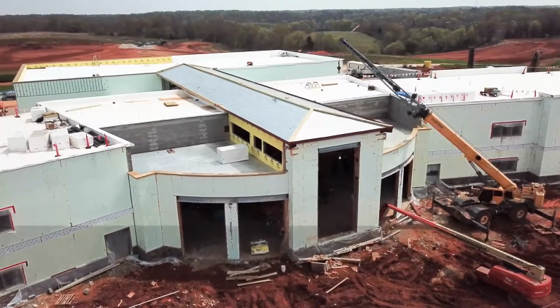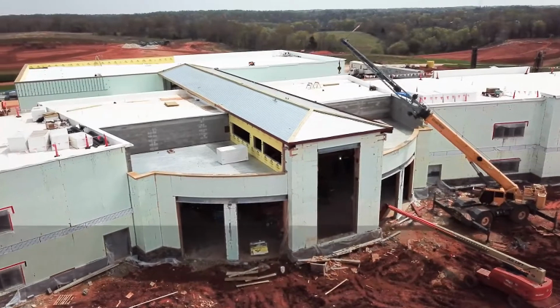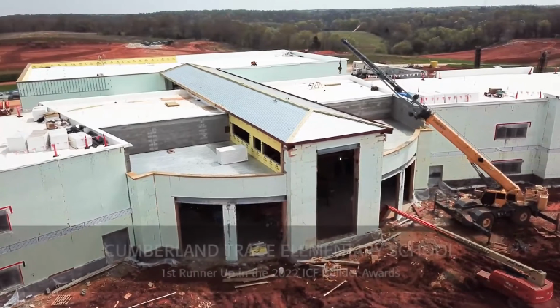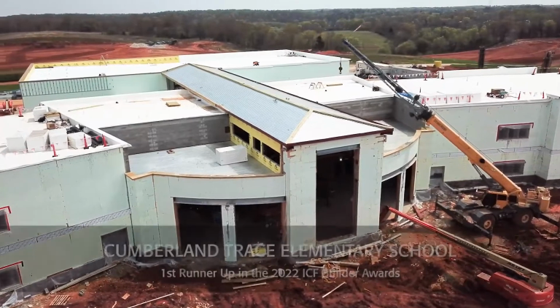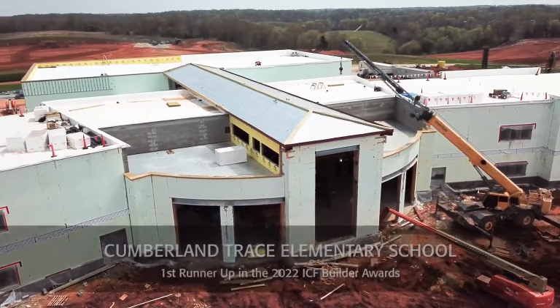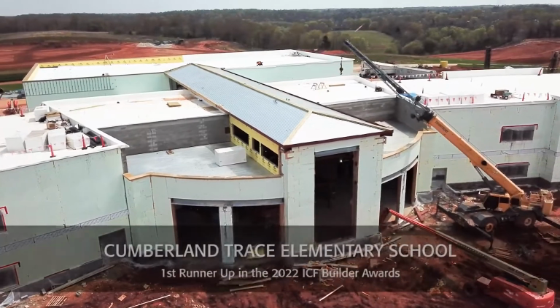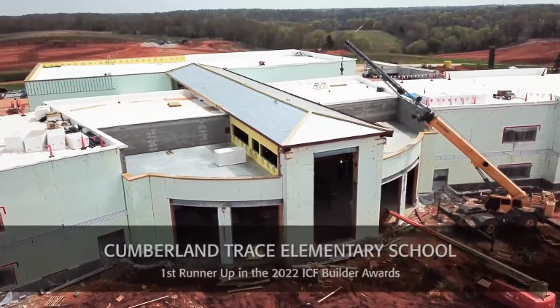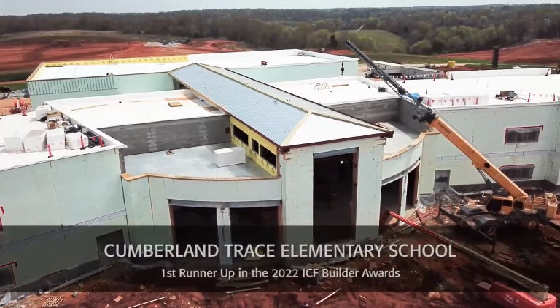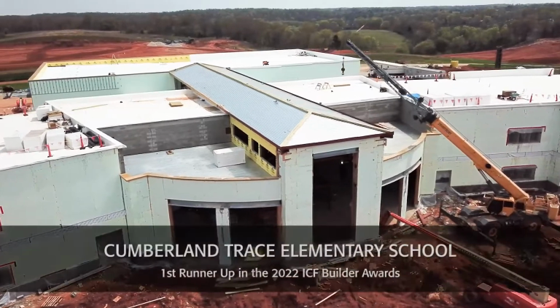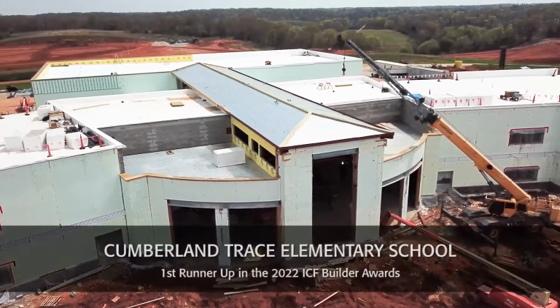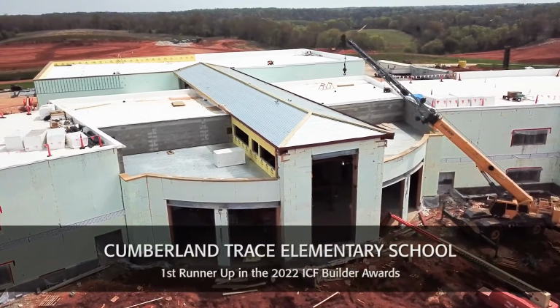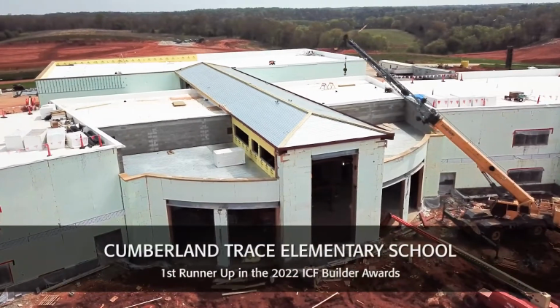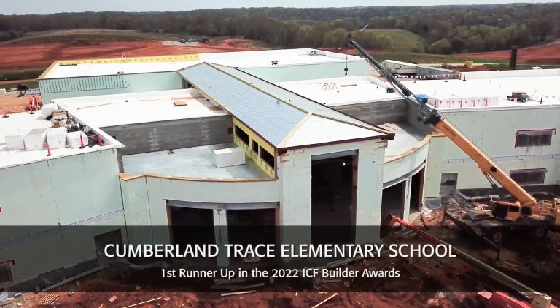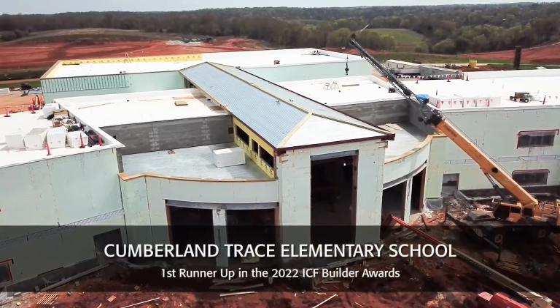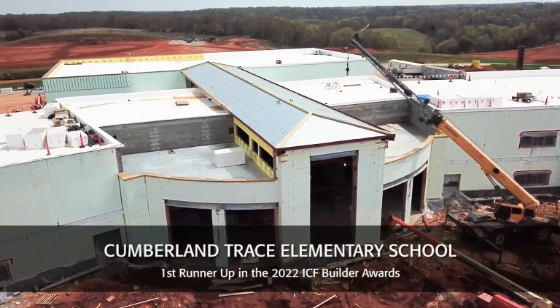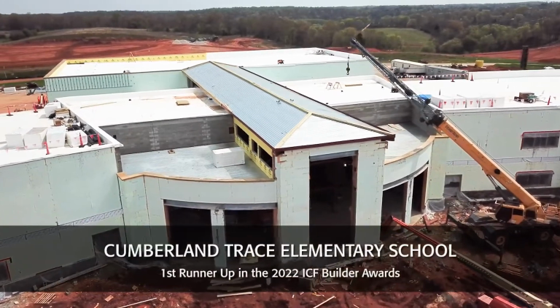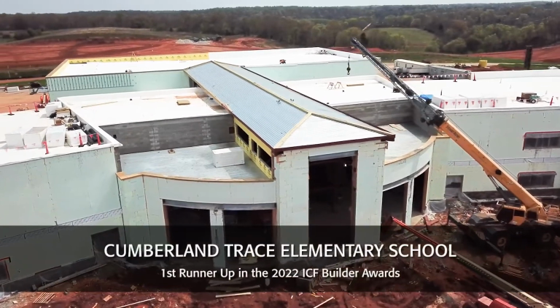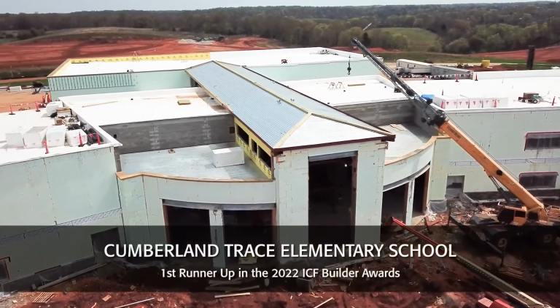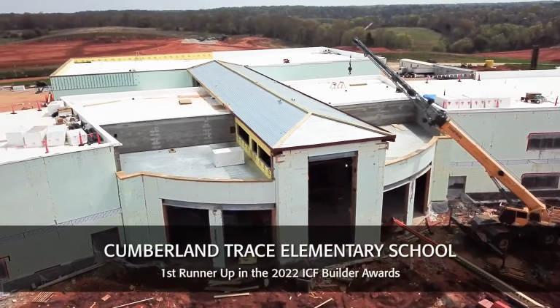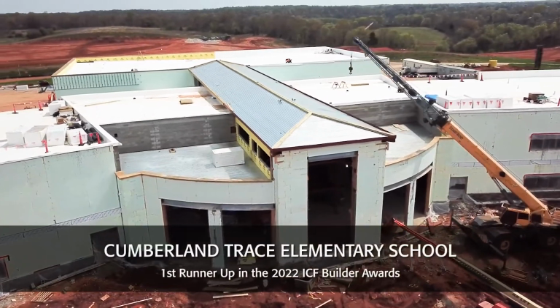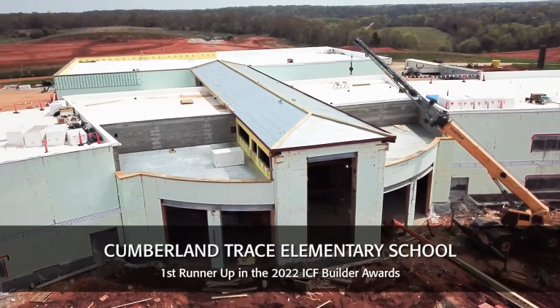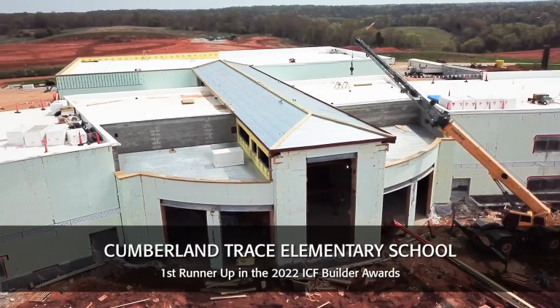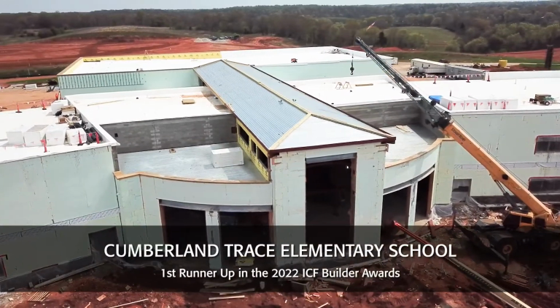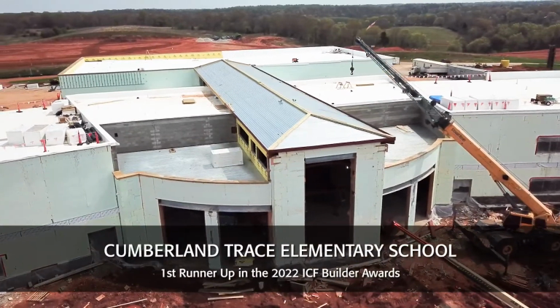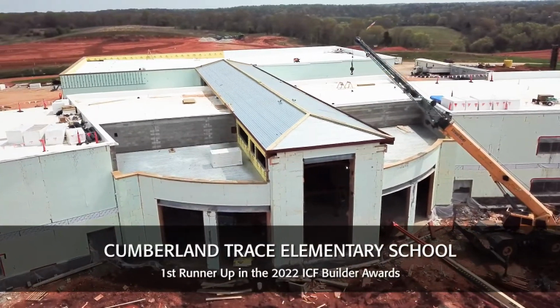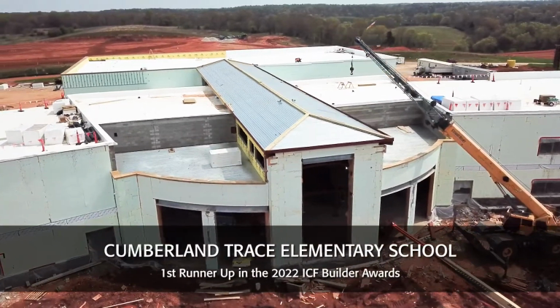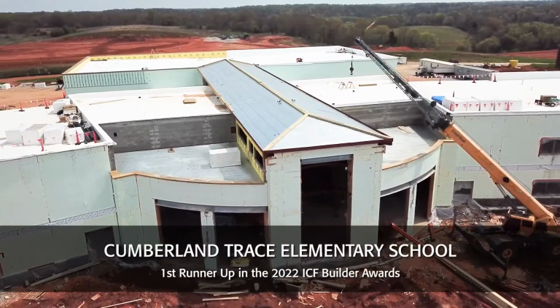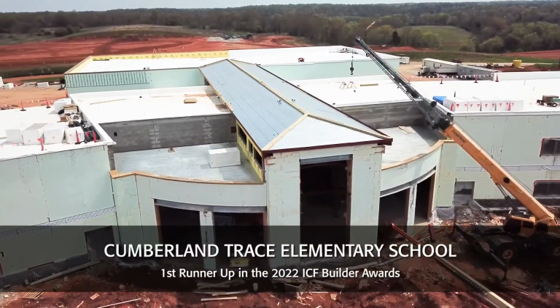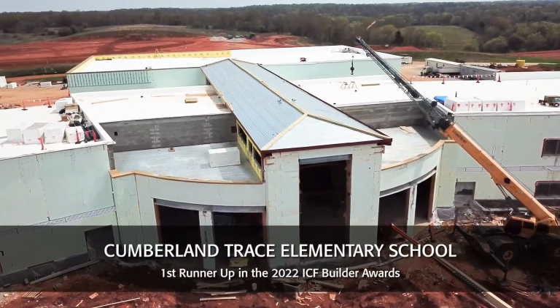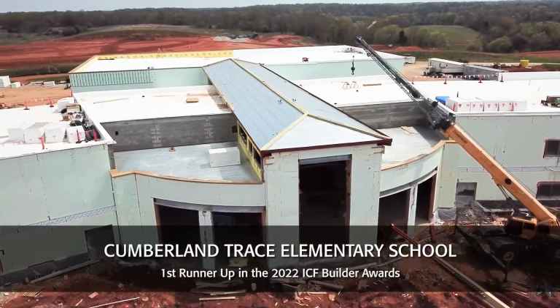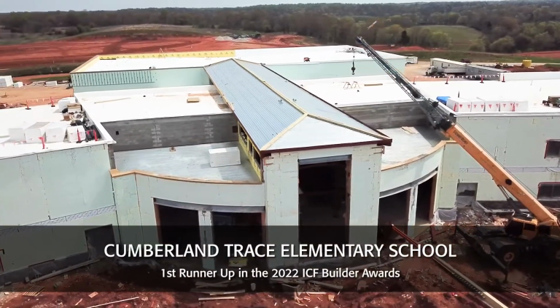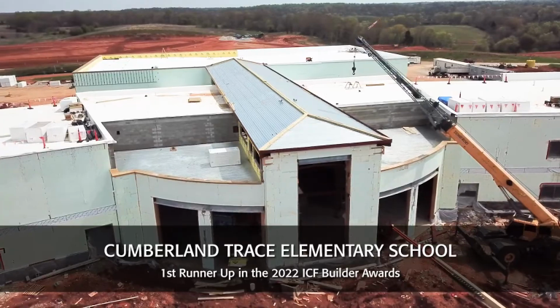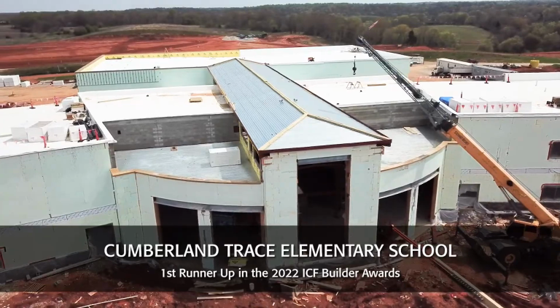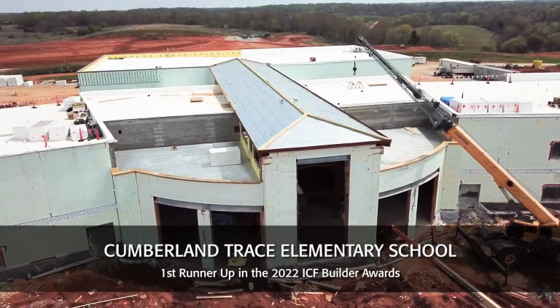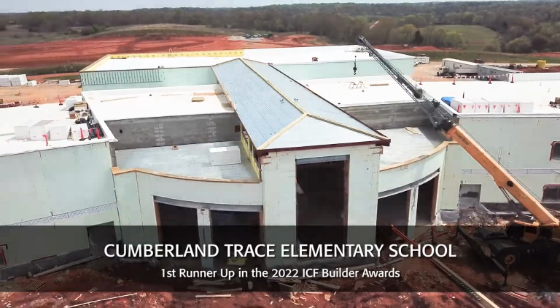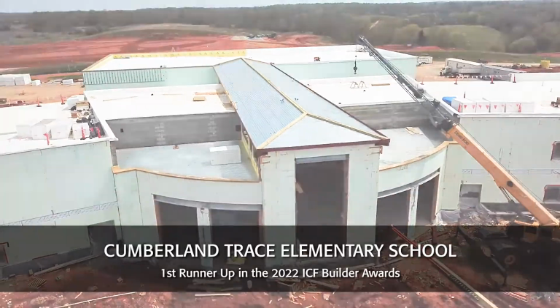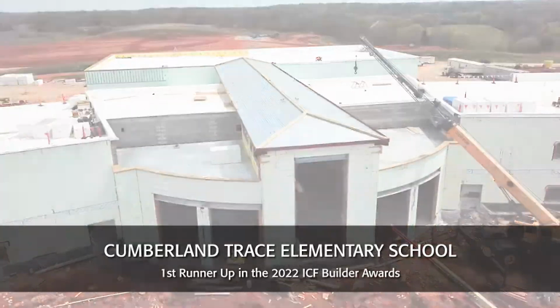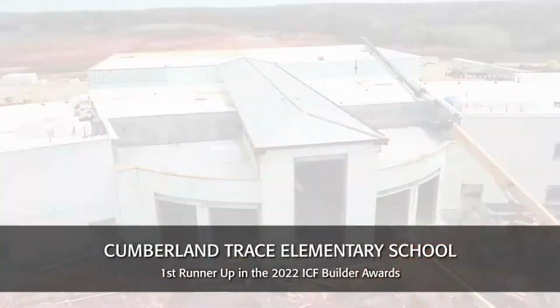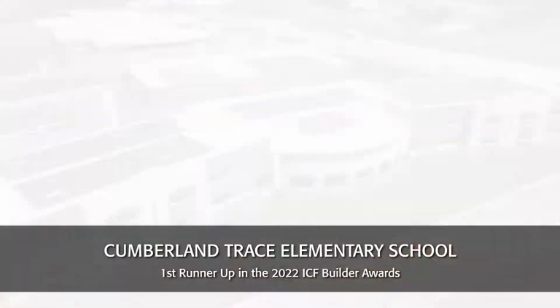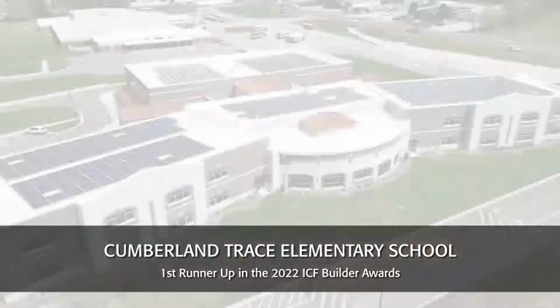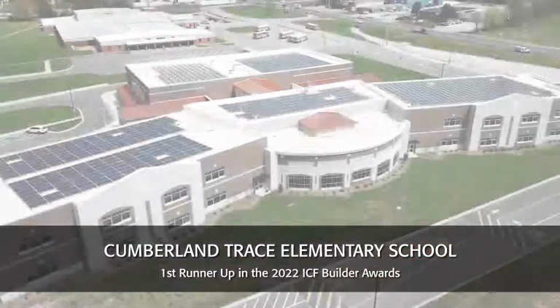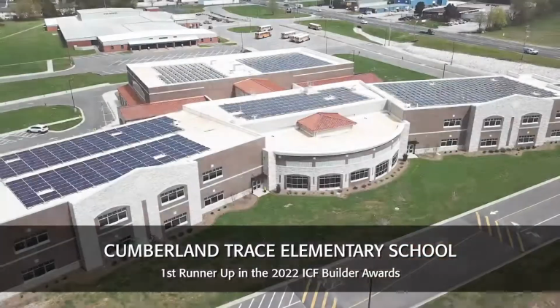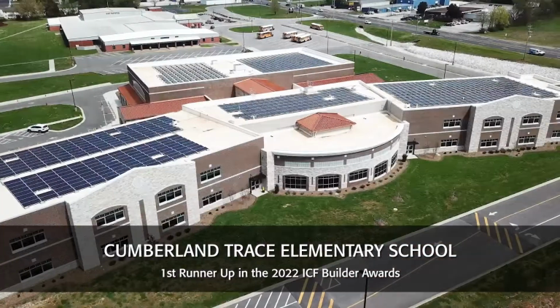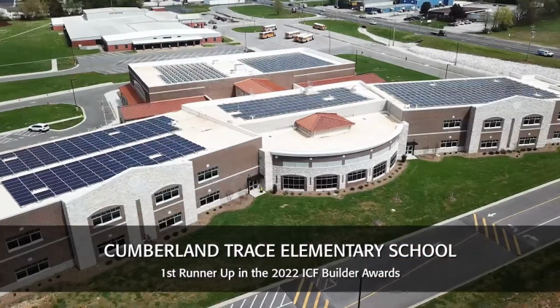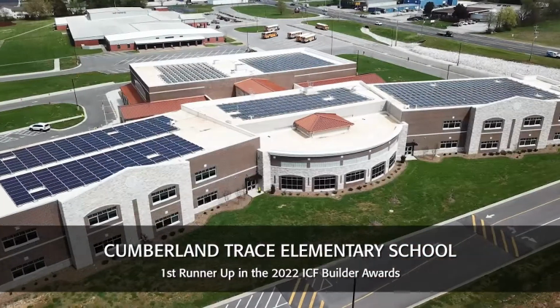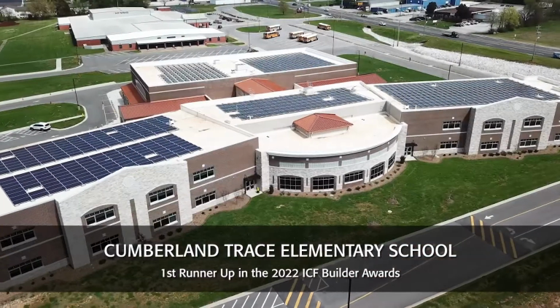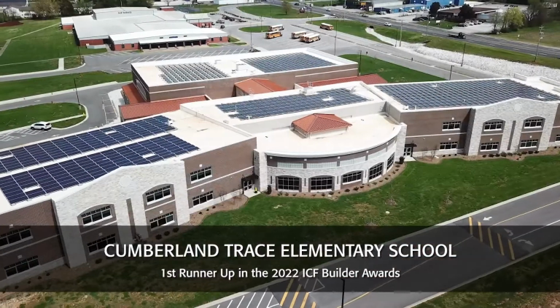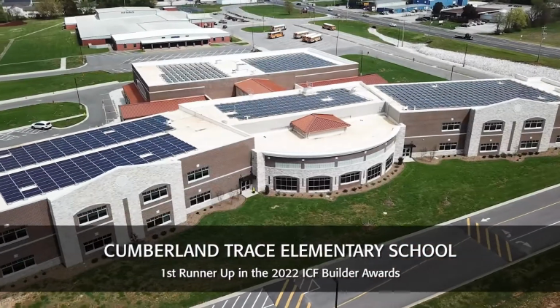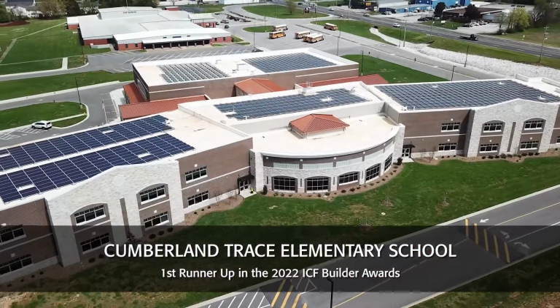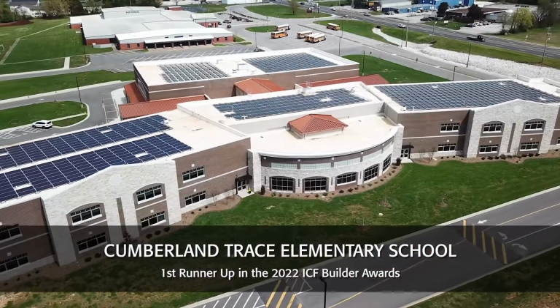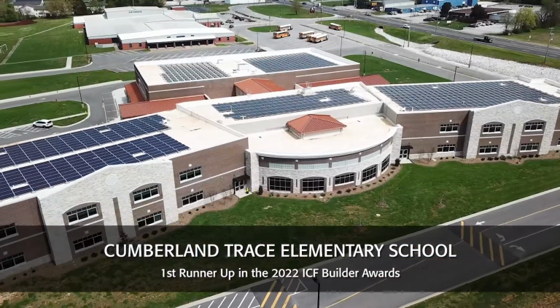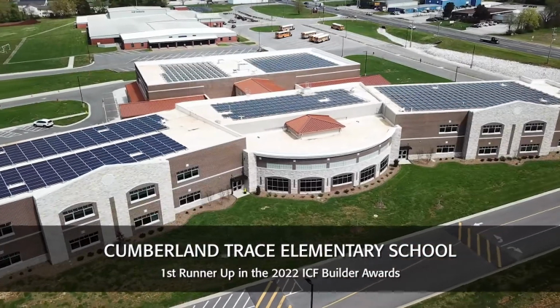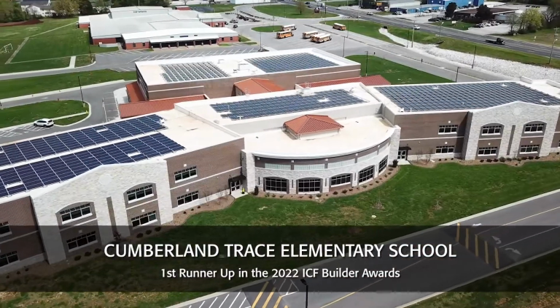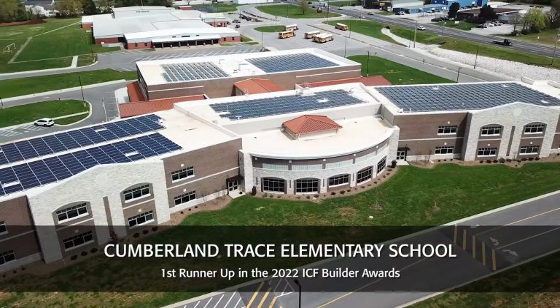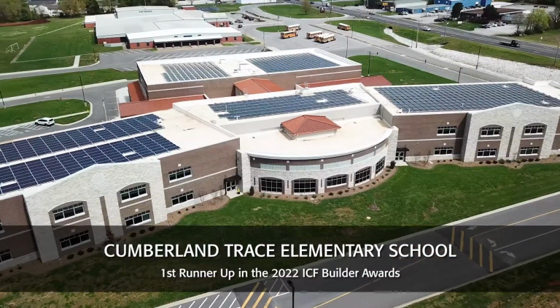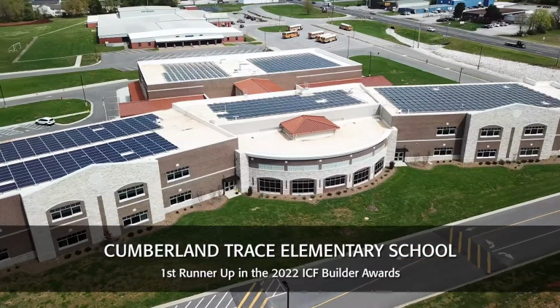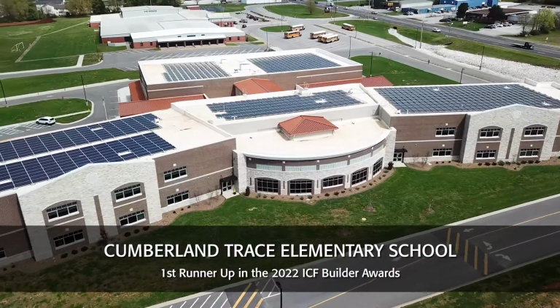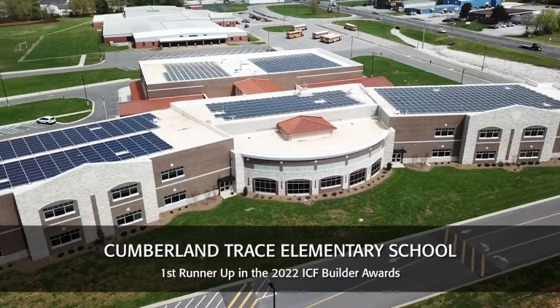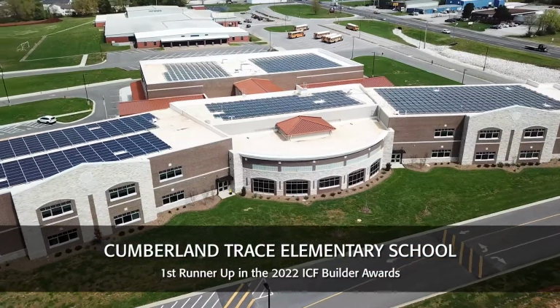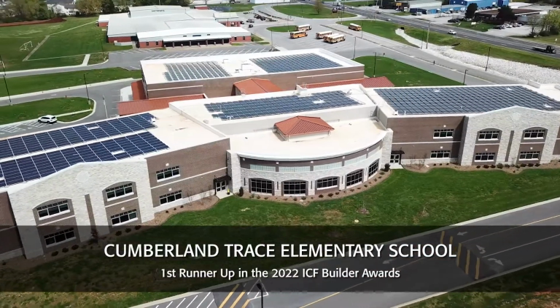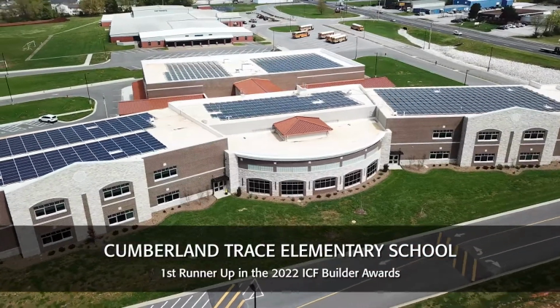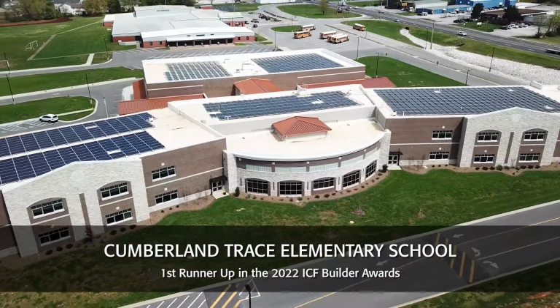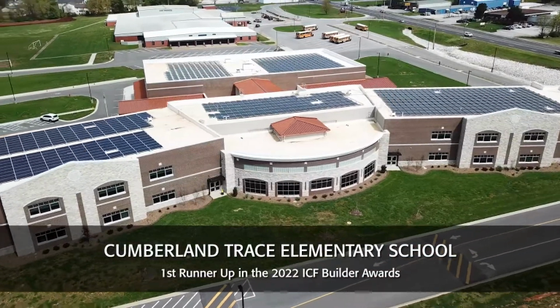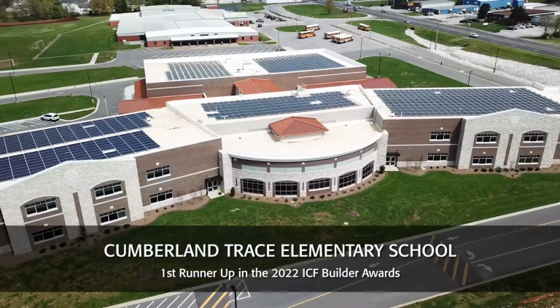We're here today in the library at Cumberland Trace Elementary School here in Bowling Green, Kentucky. It's our newest ICF constructed school that we have in the district.